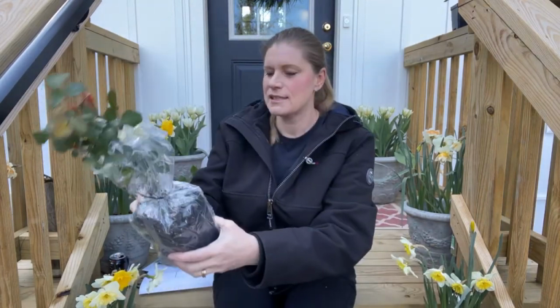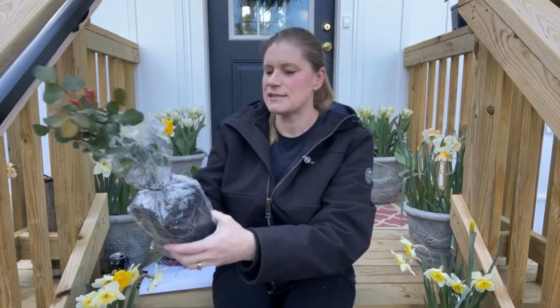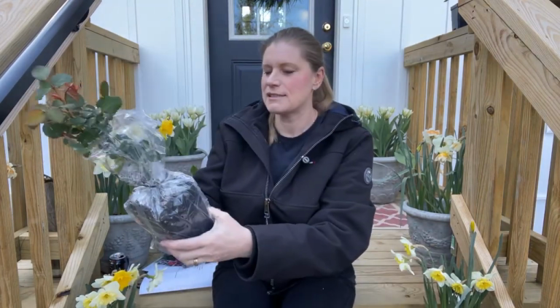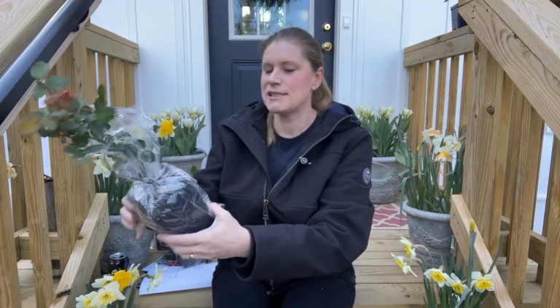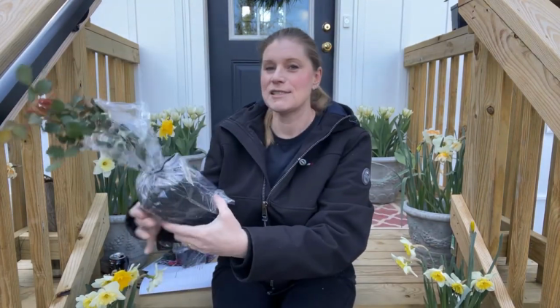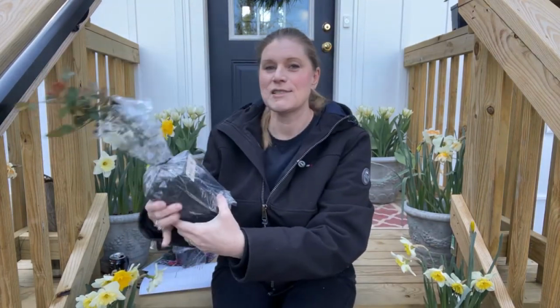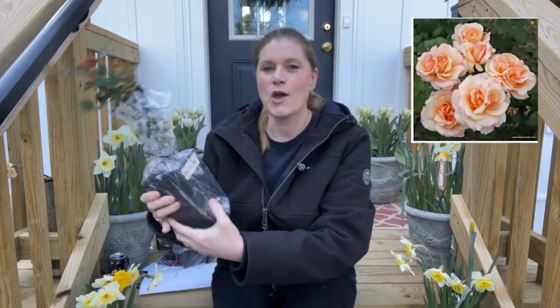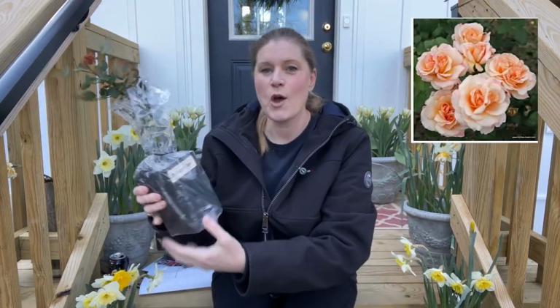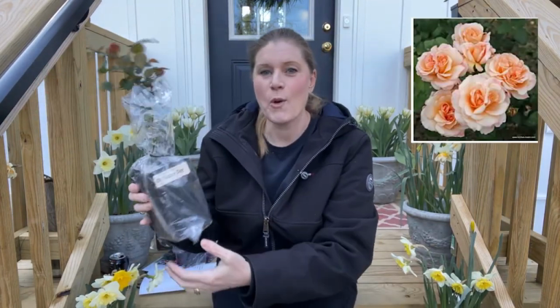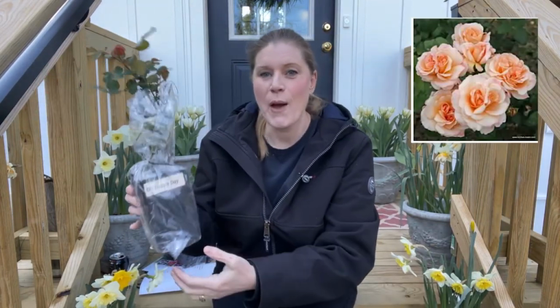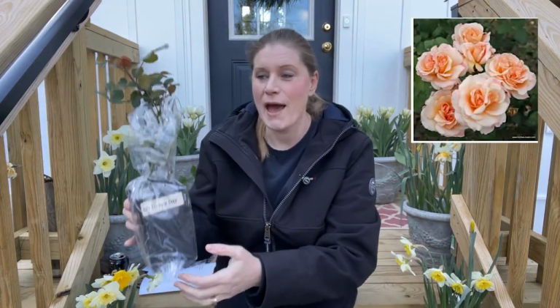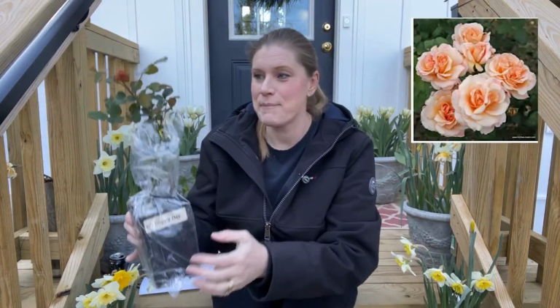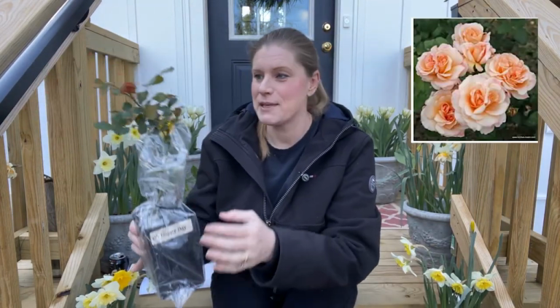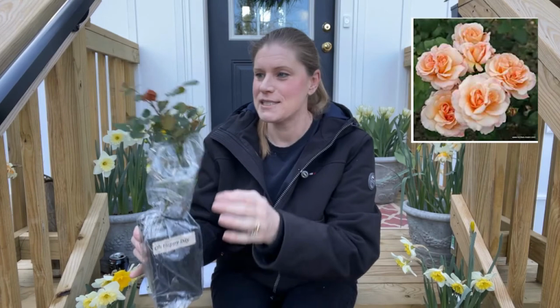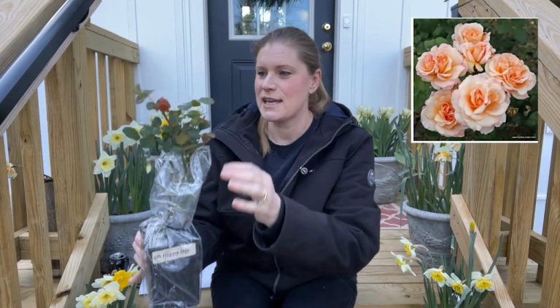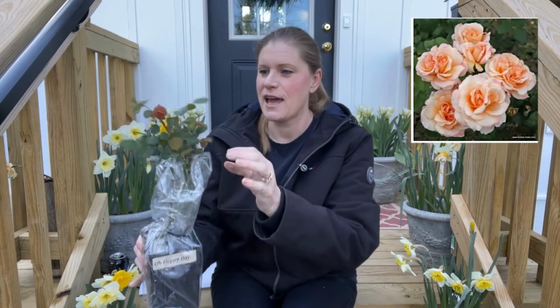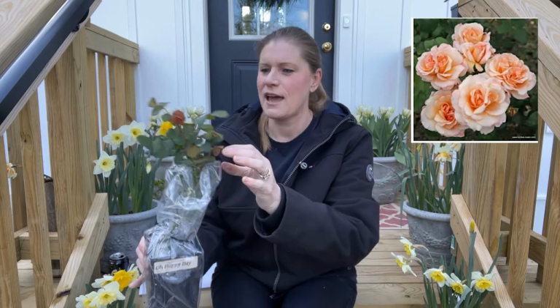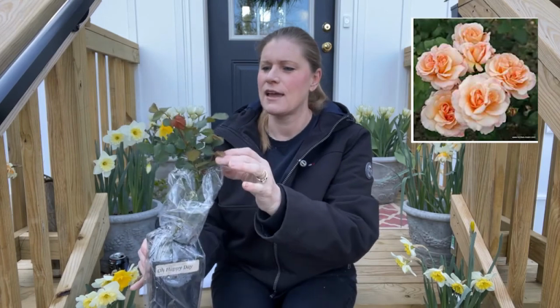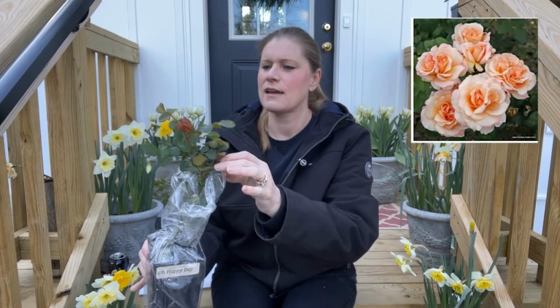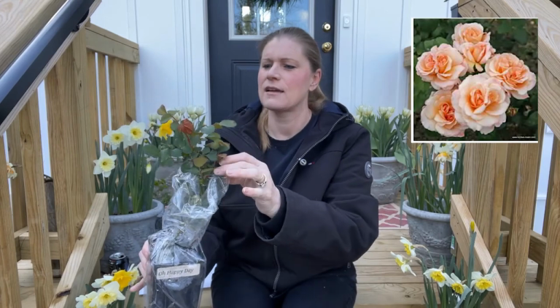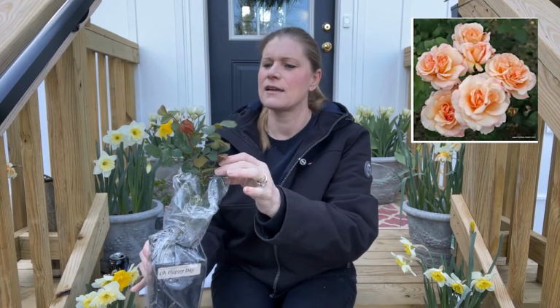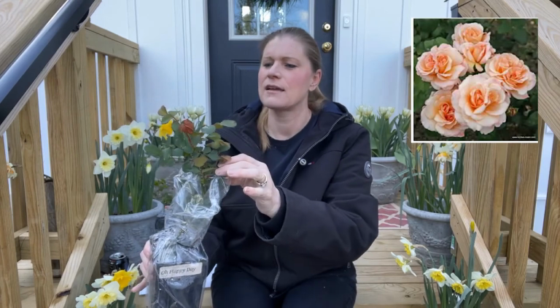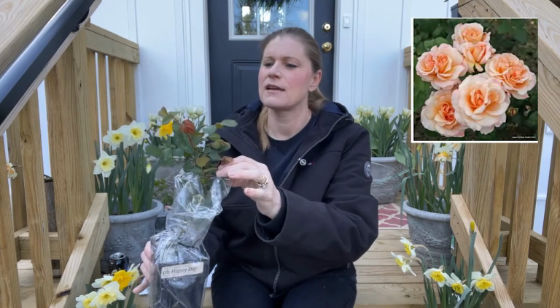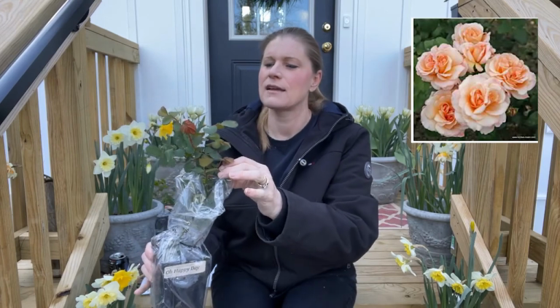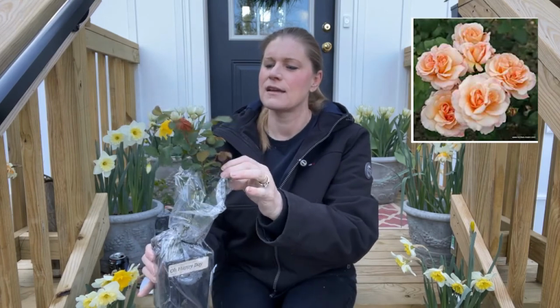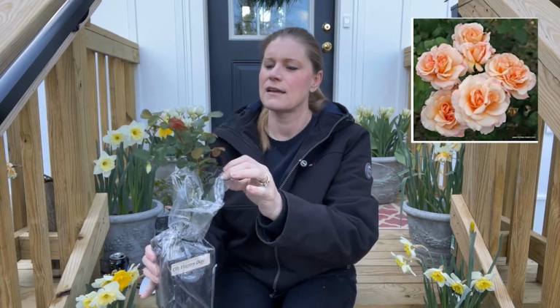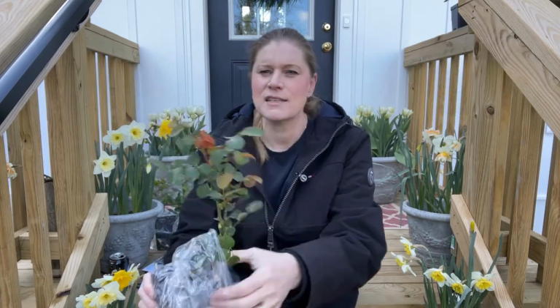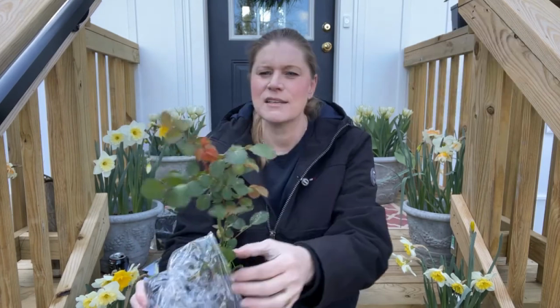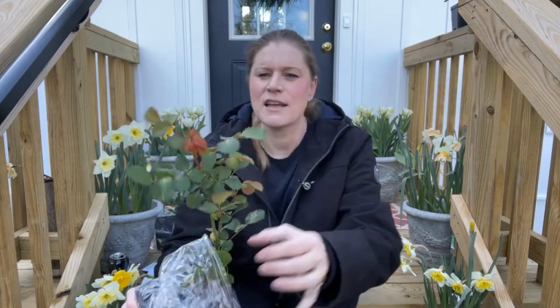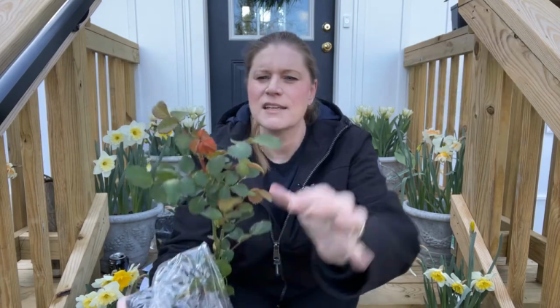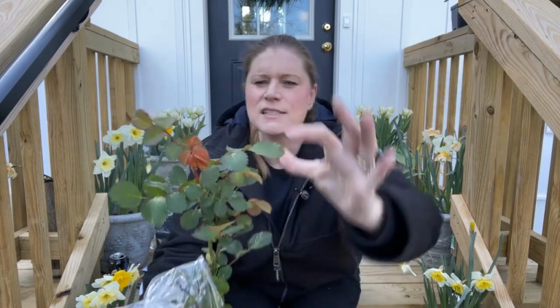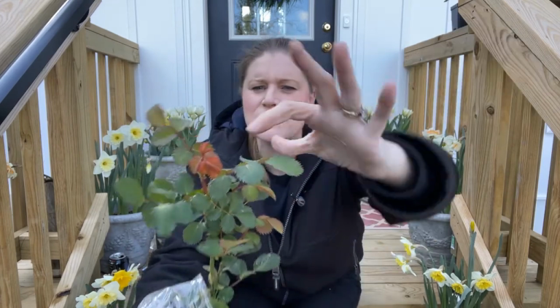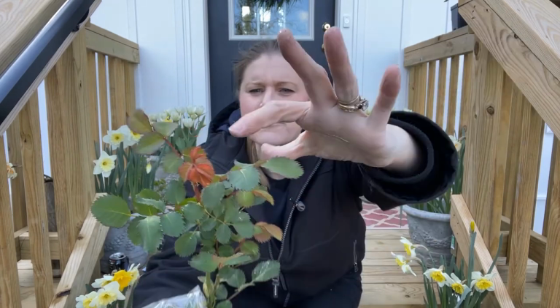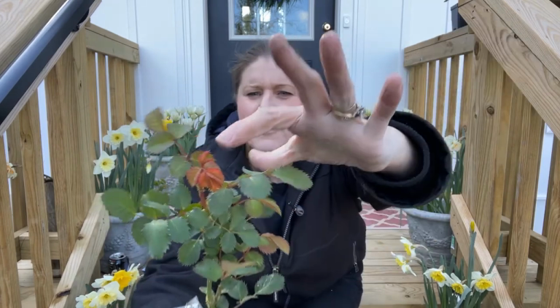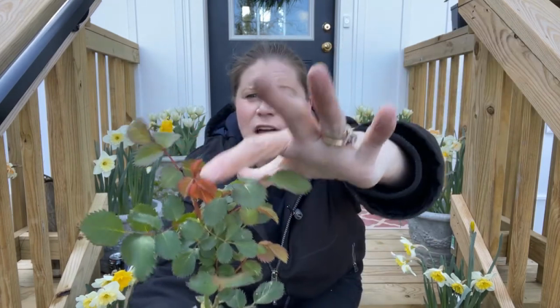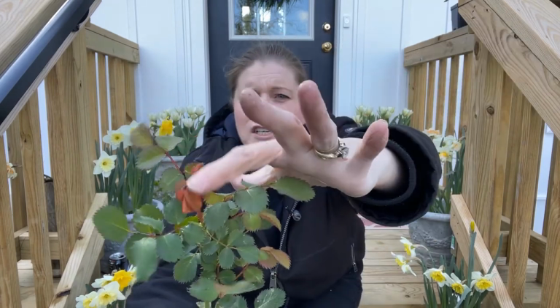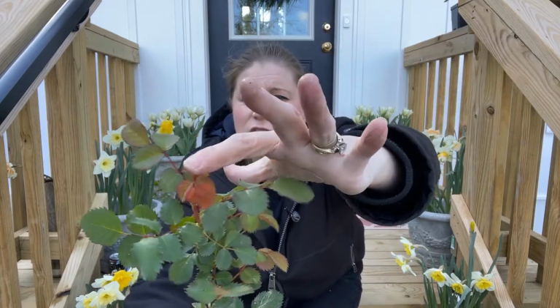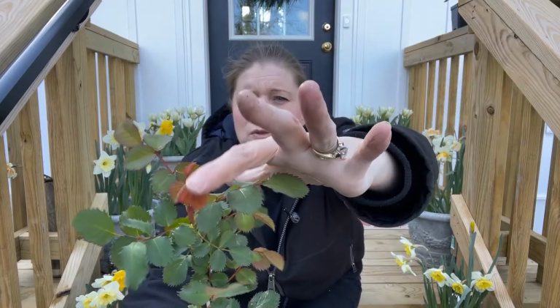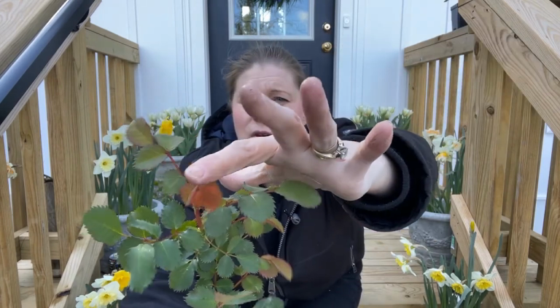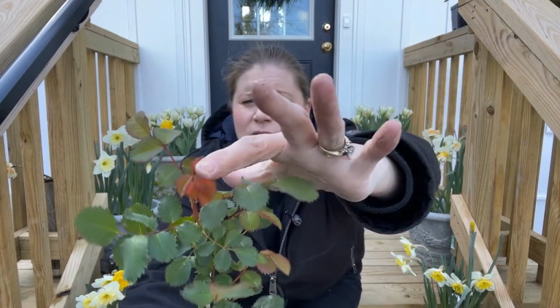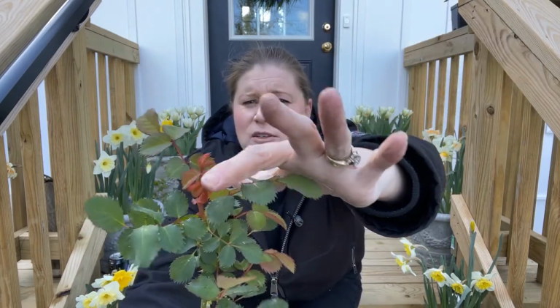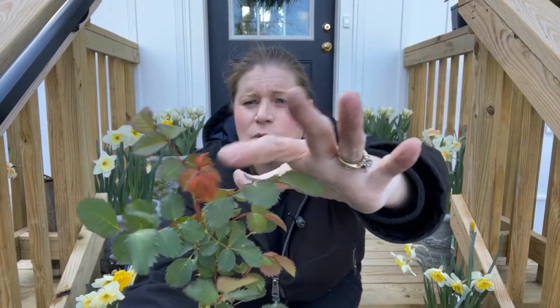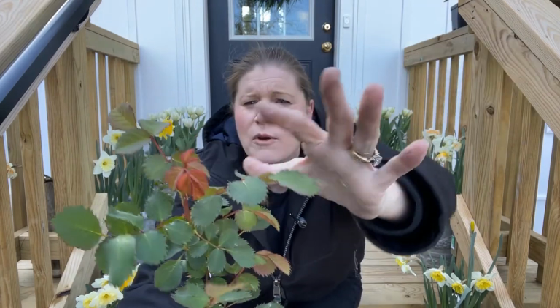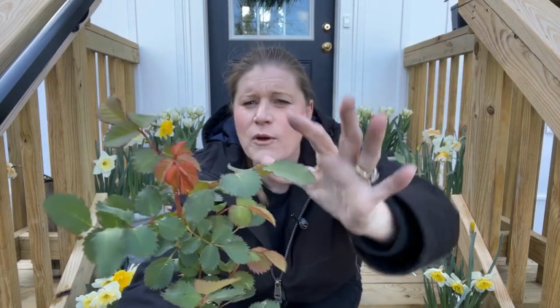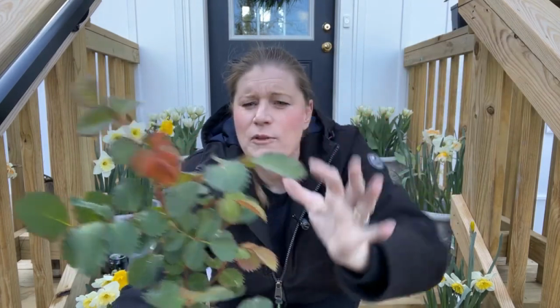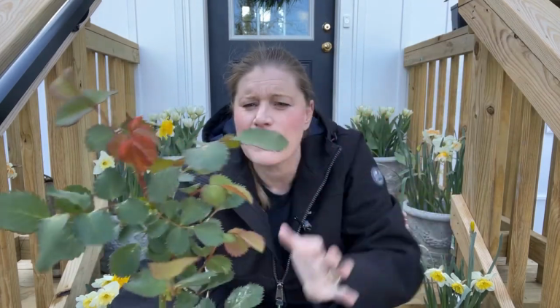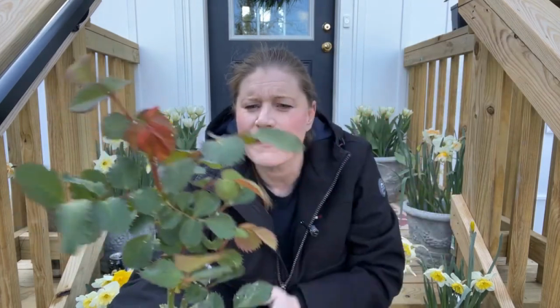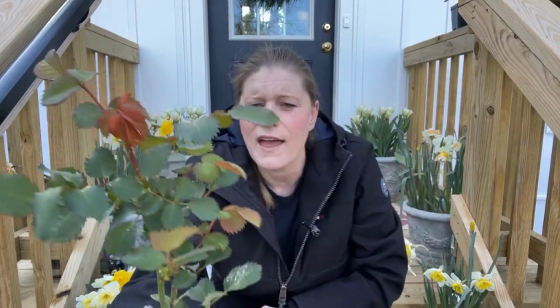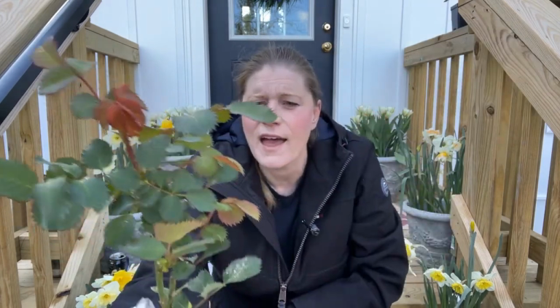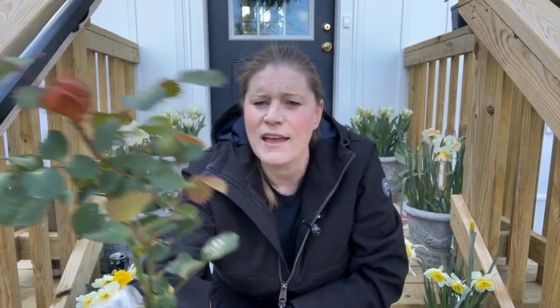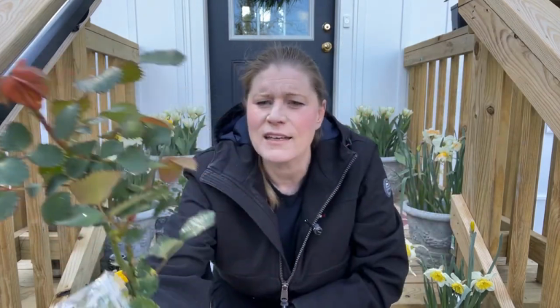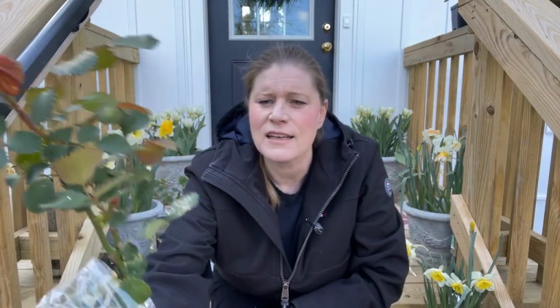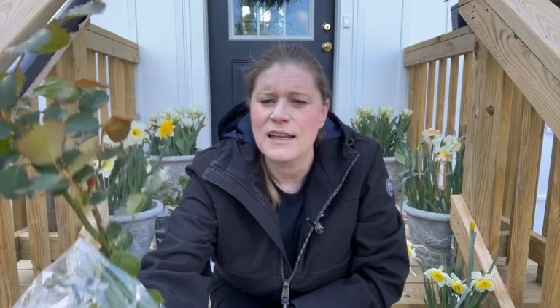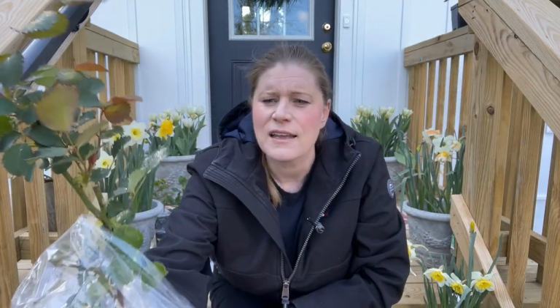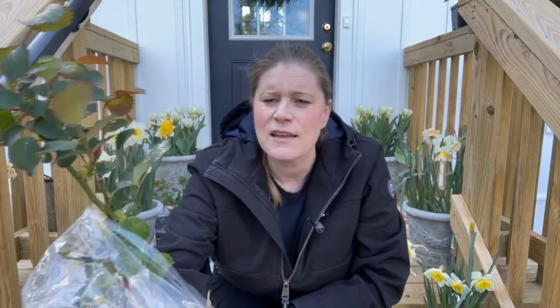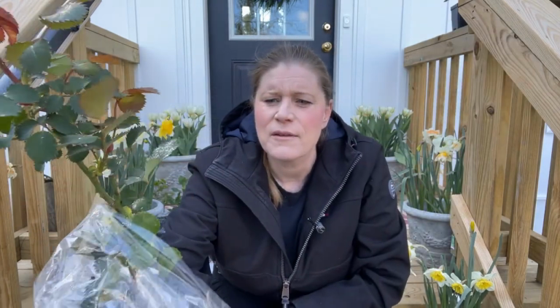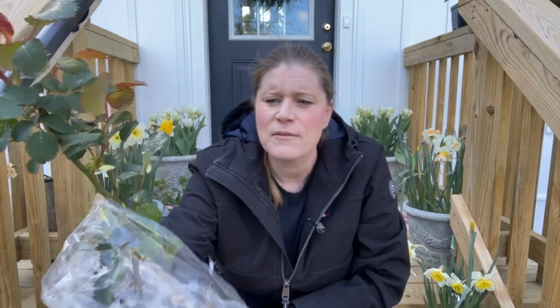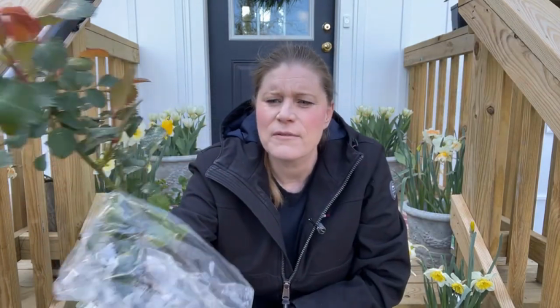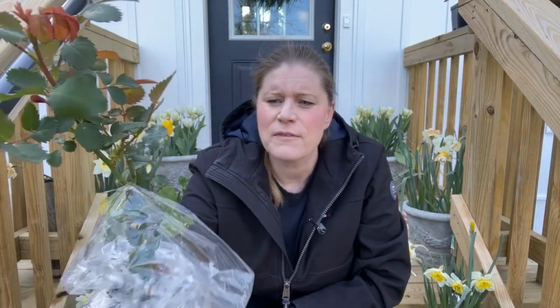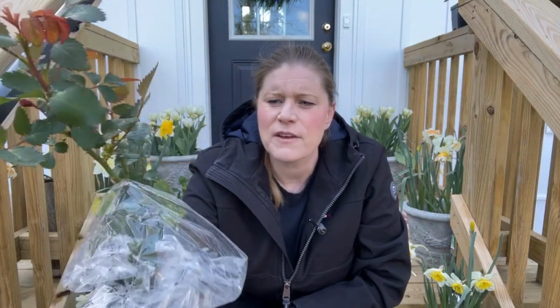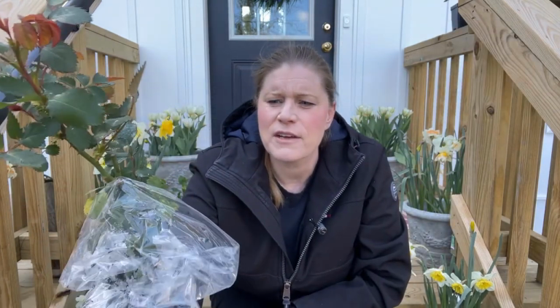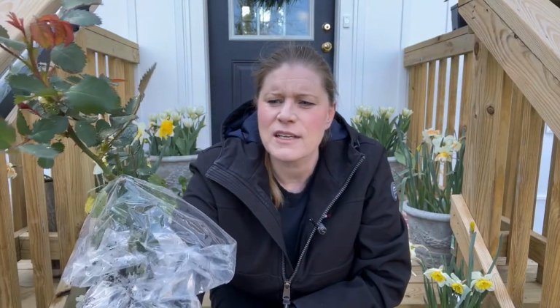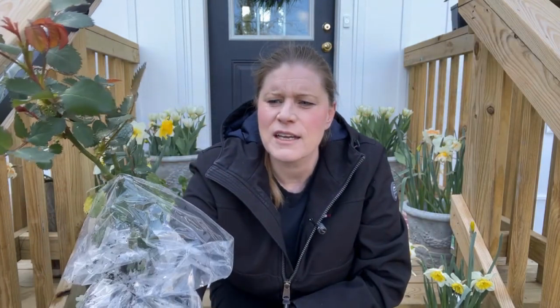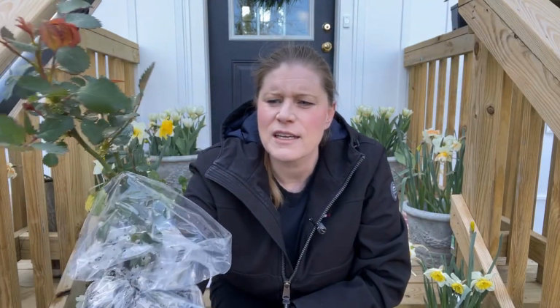This is Oh Happy Day. Nice, fresh red growth on that. Very nice.